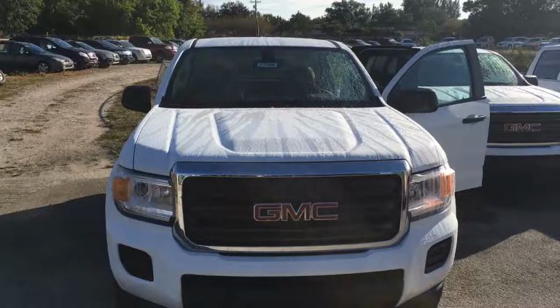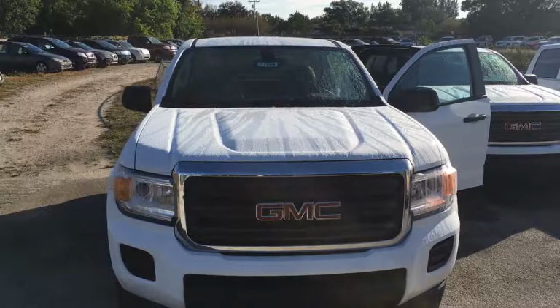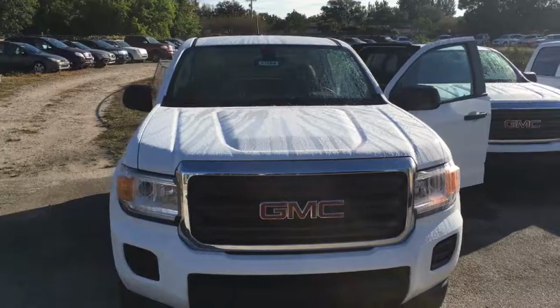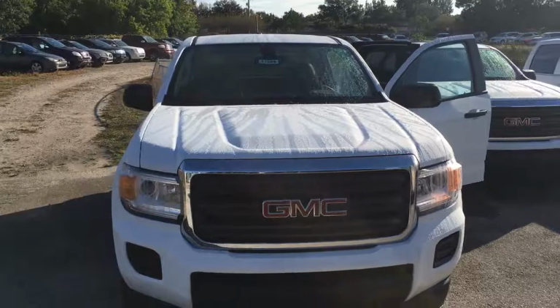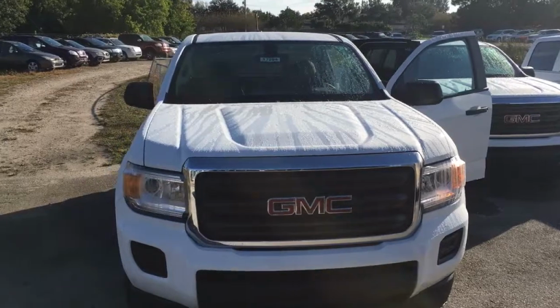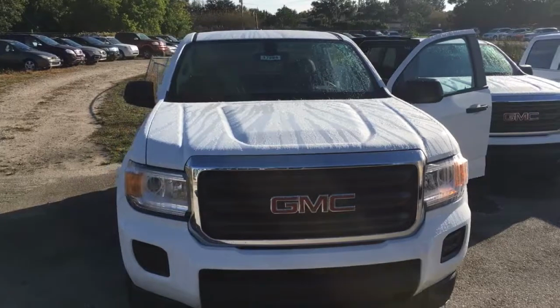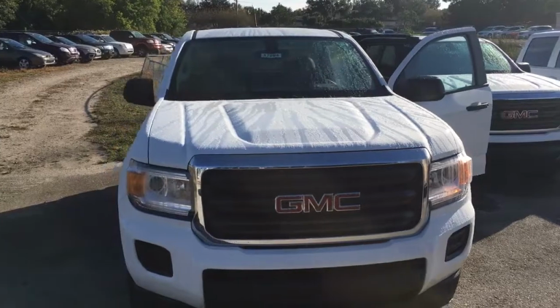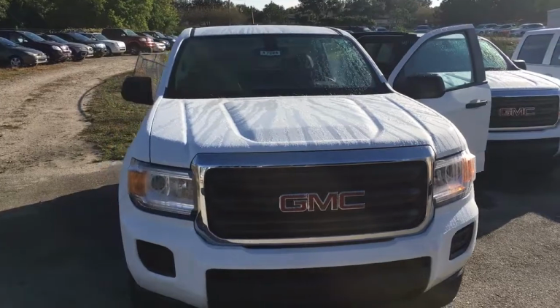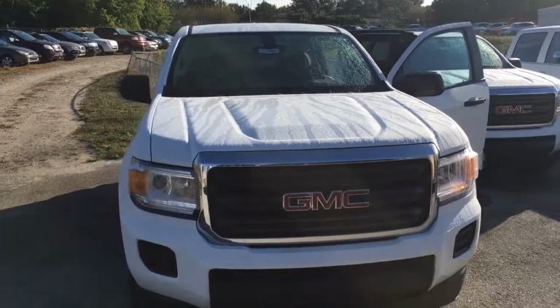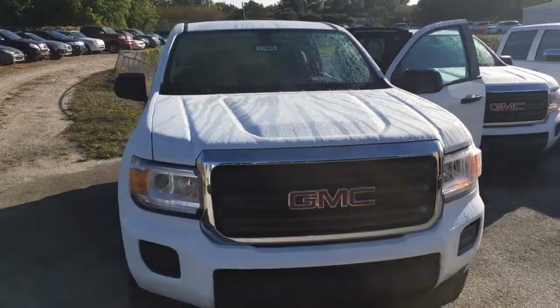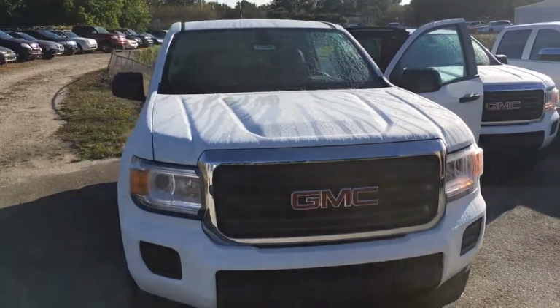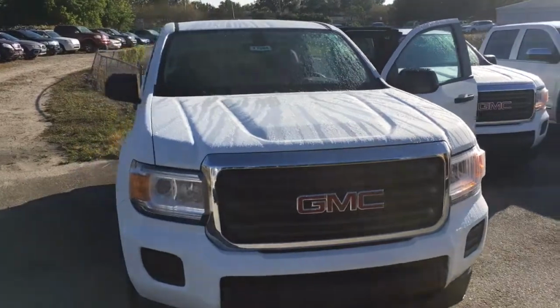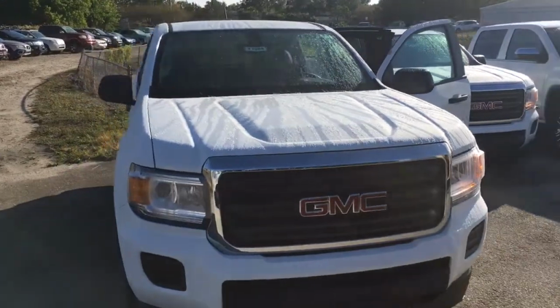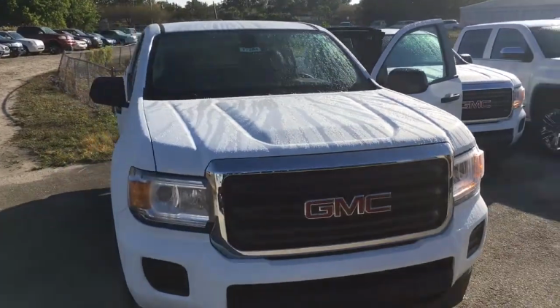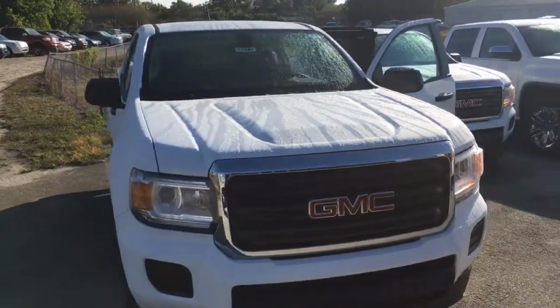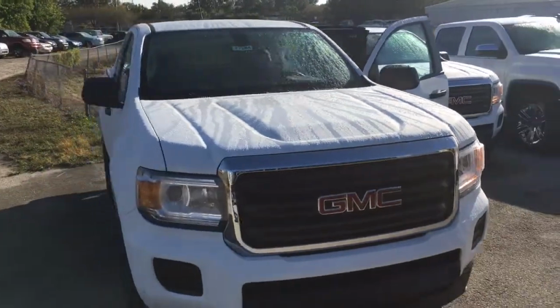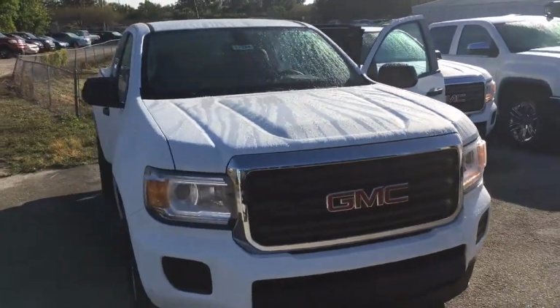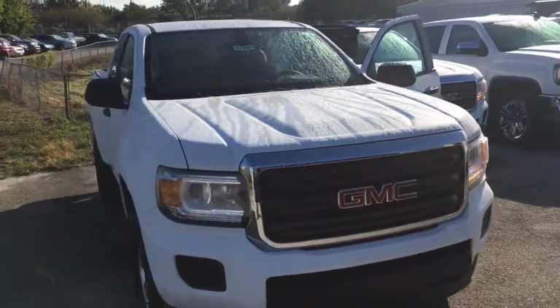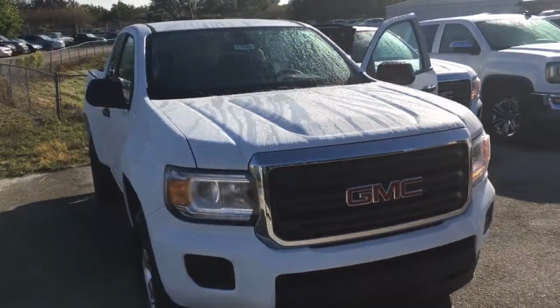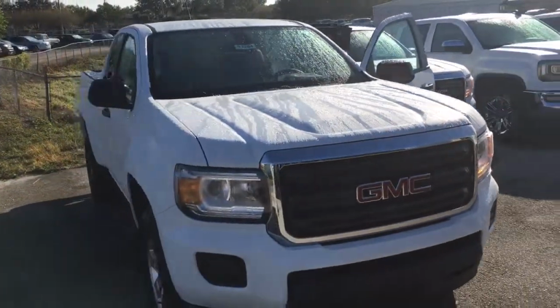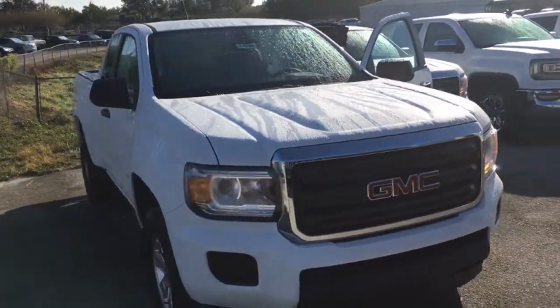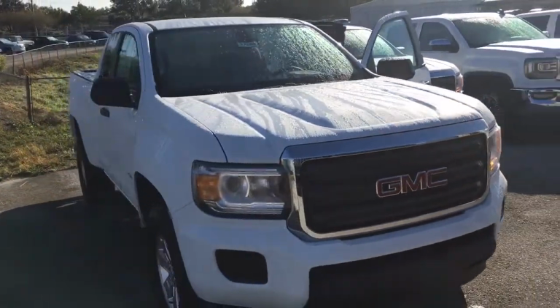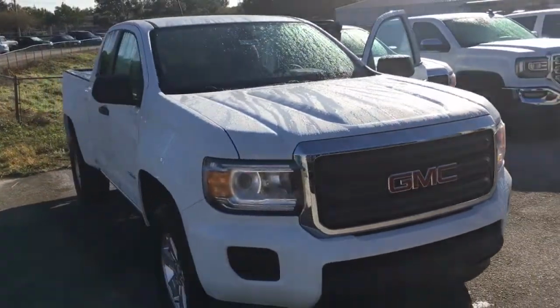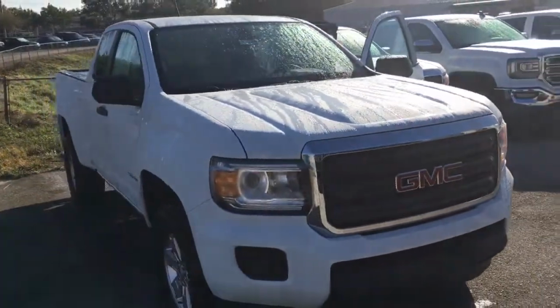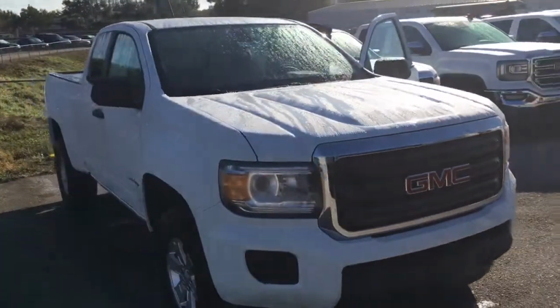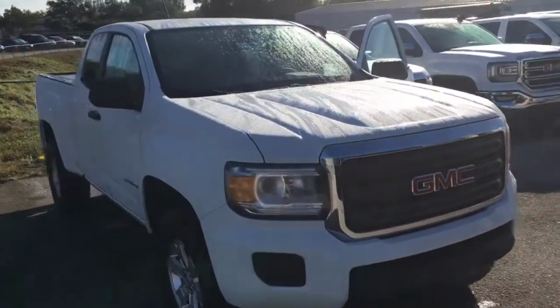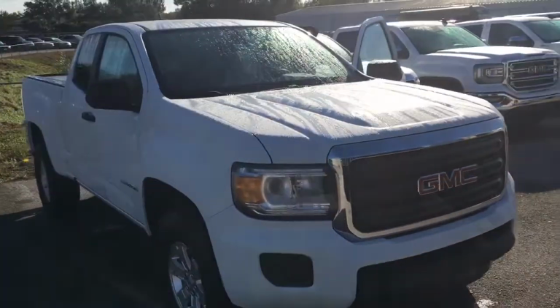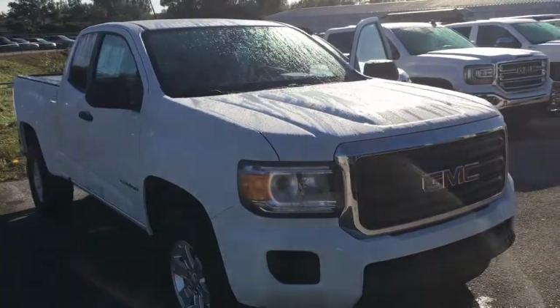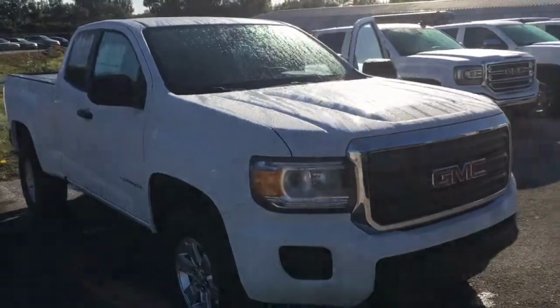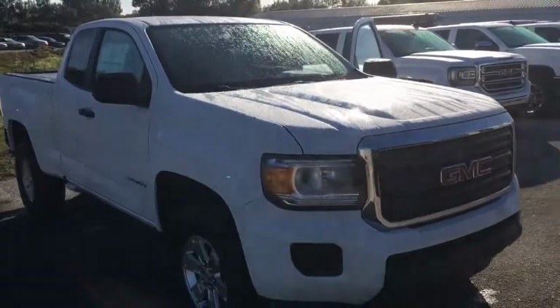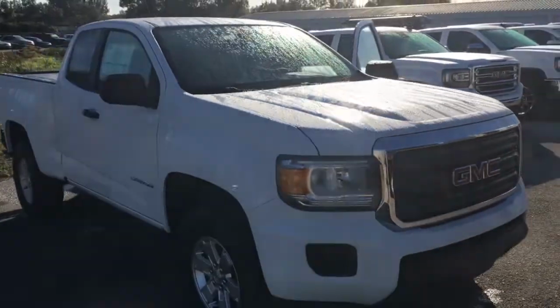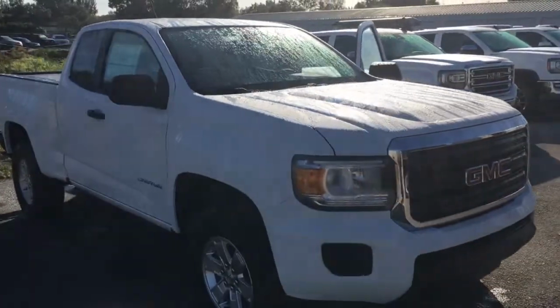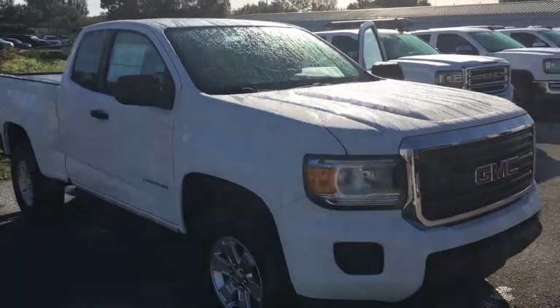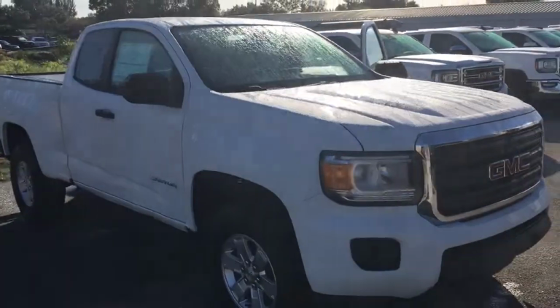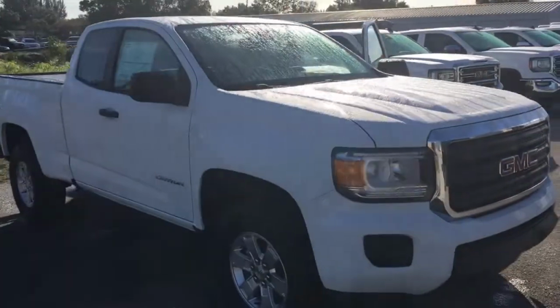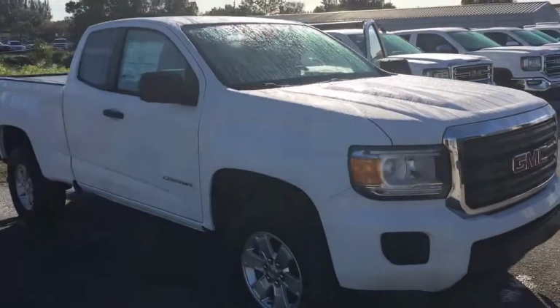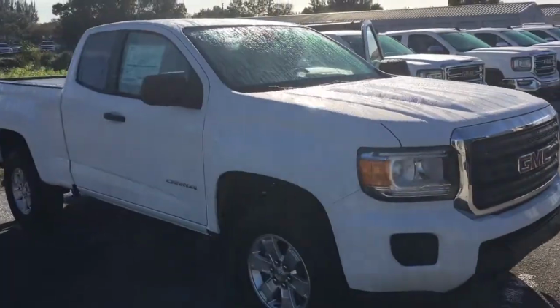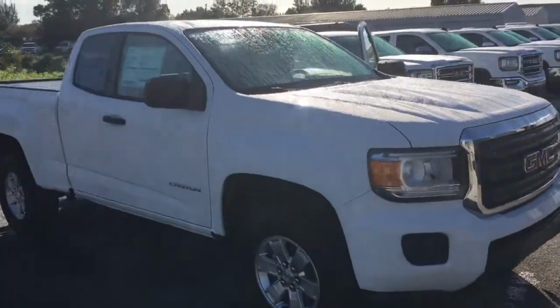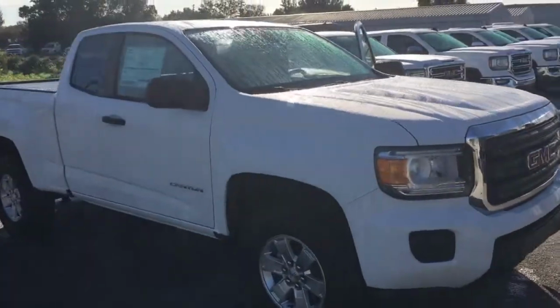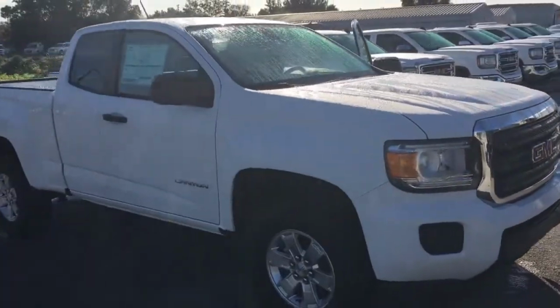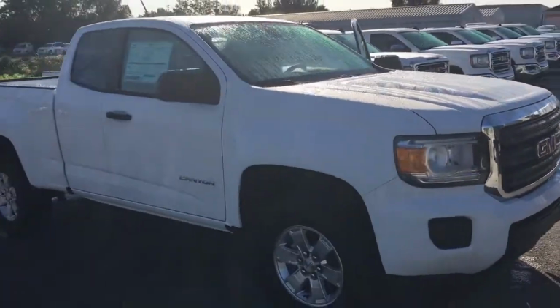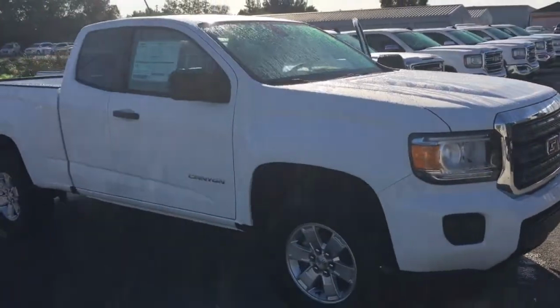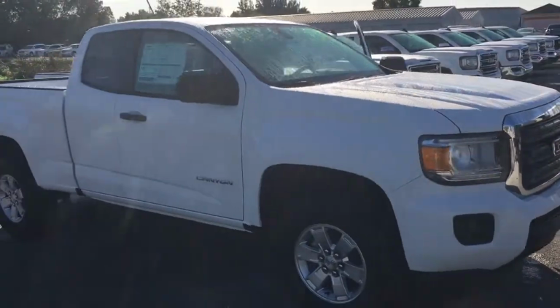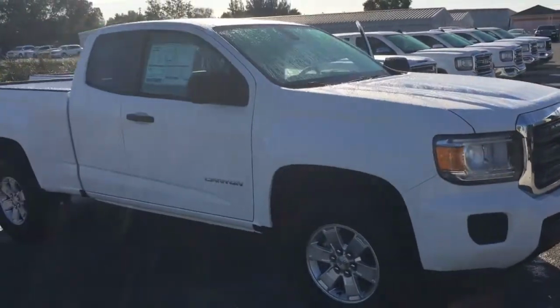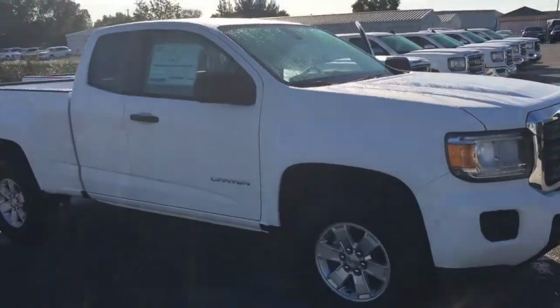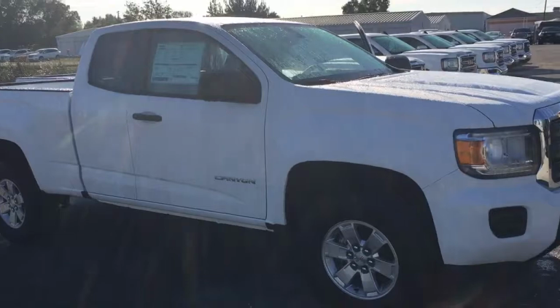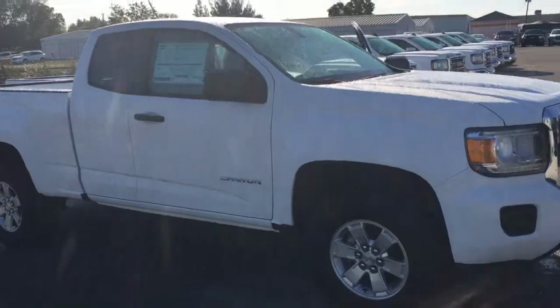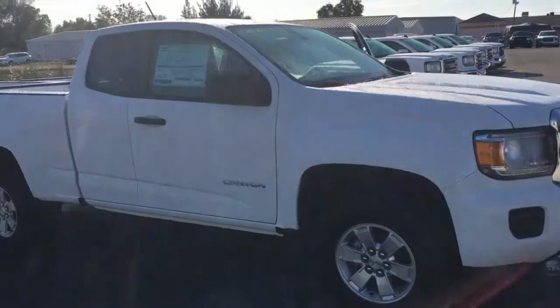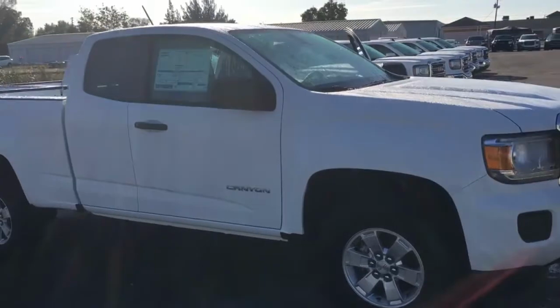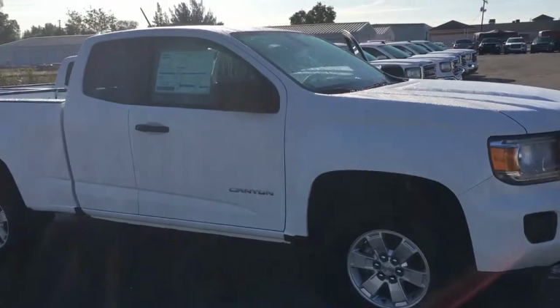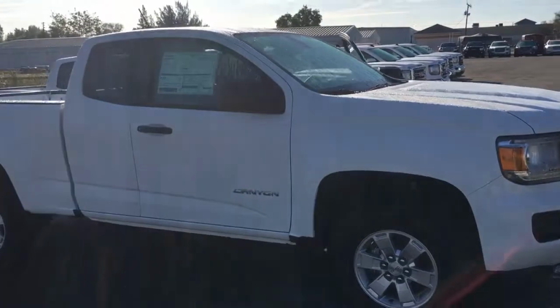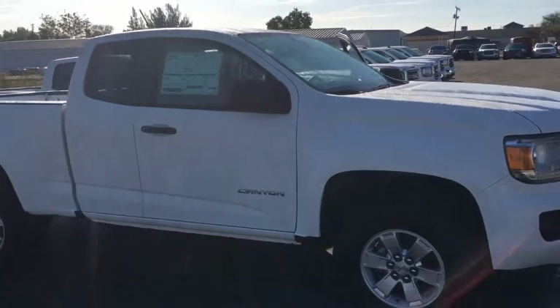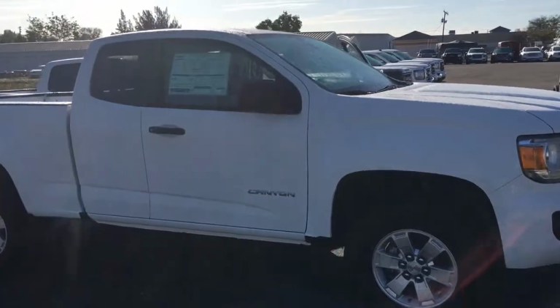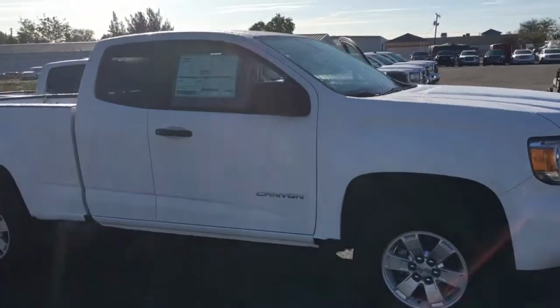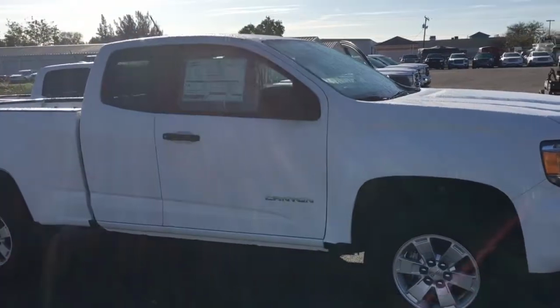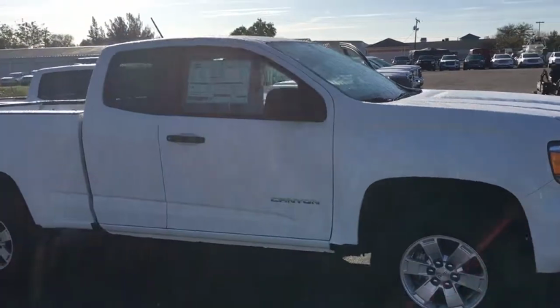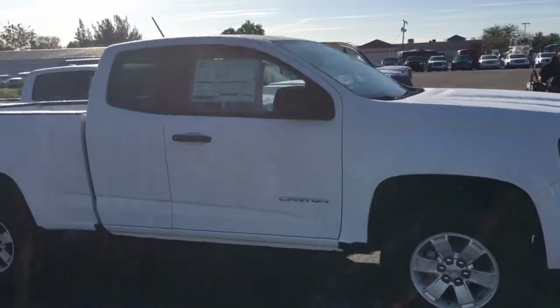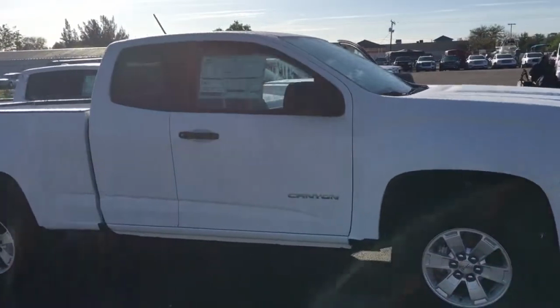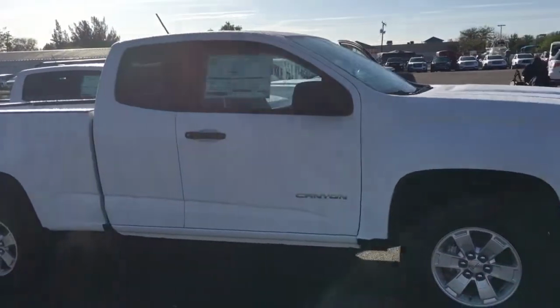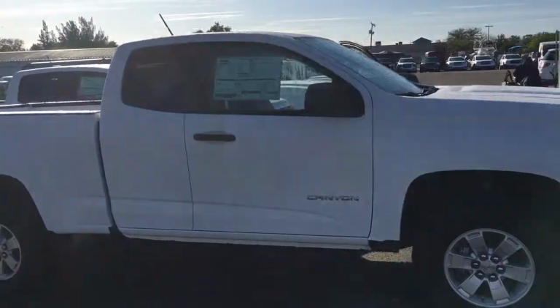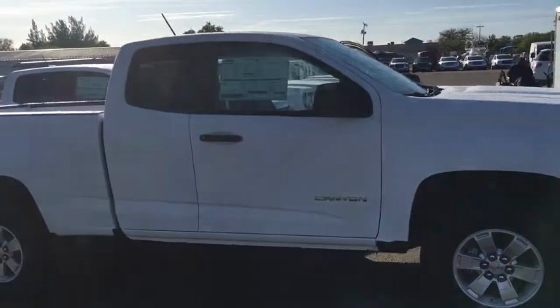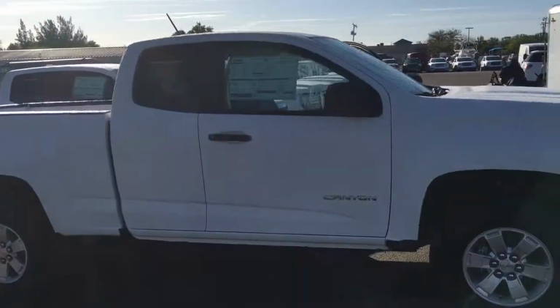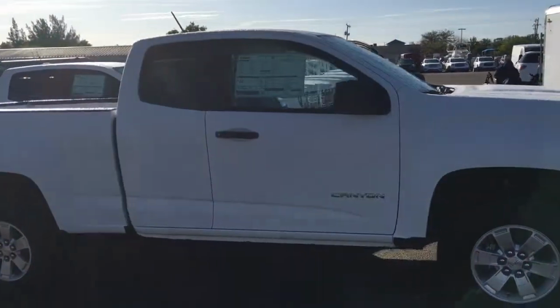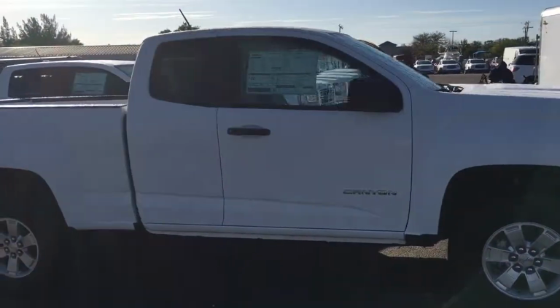Hello, my name is John Dee from Carls Buick GMC. I just want to shoot you a real quick video of a 2017 GMC Canyon Wolf Truck.